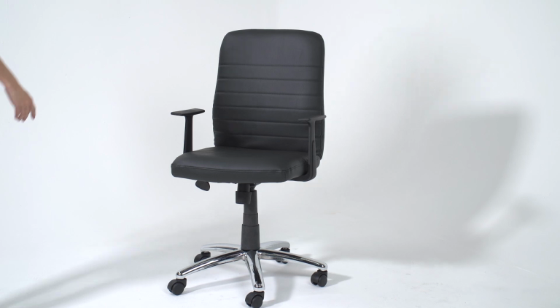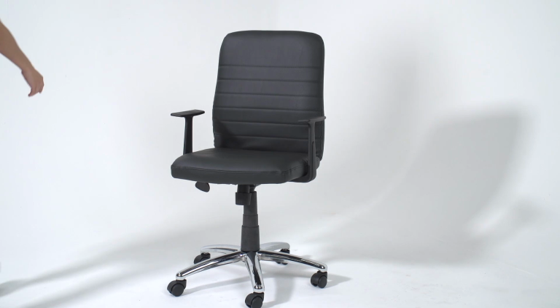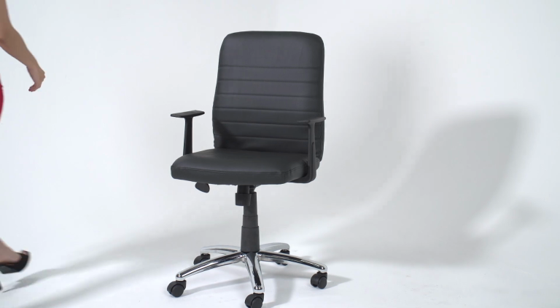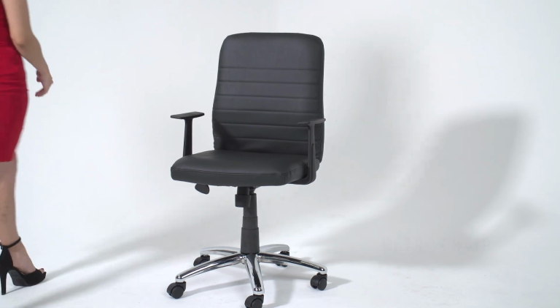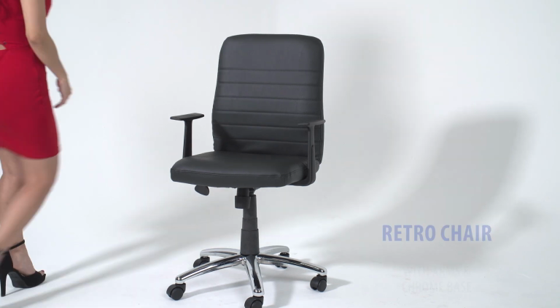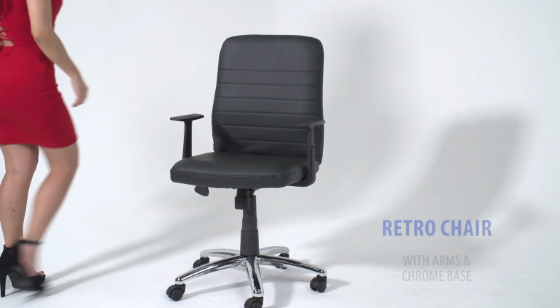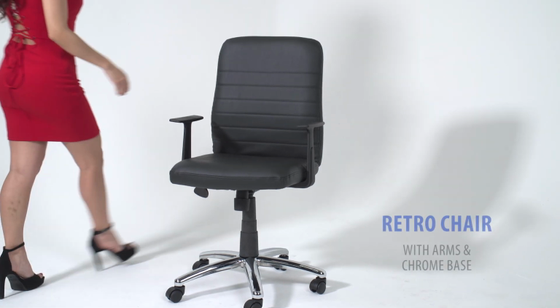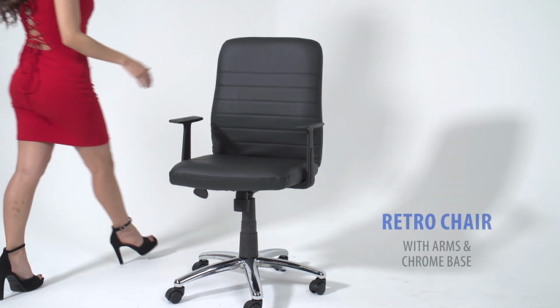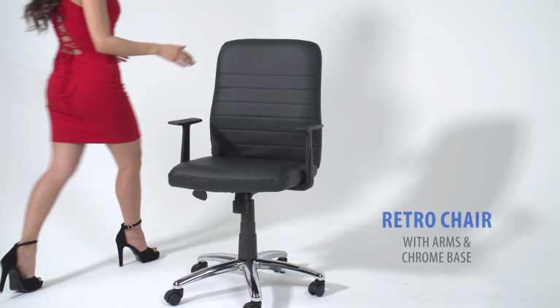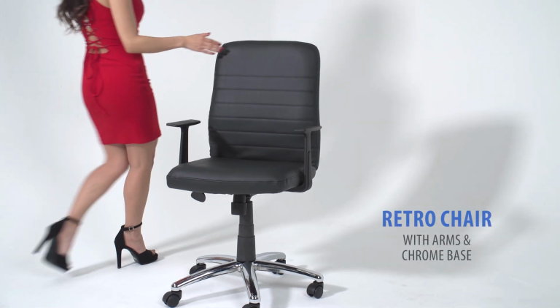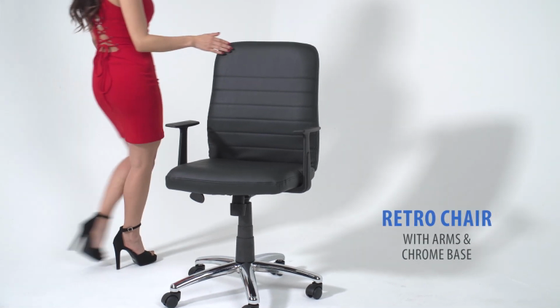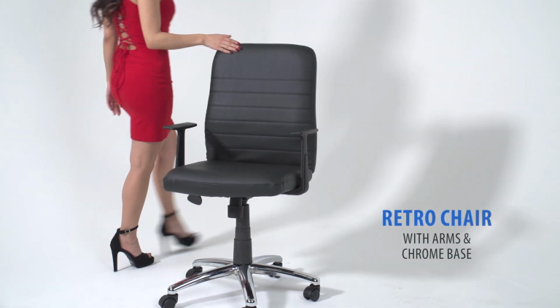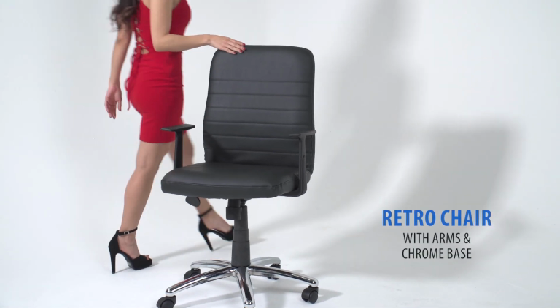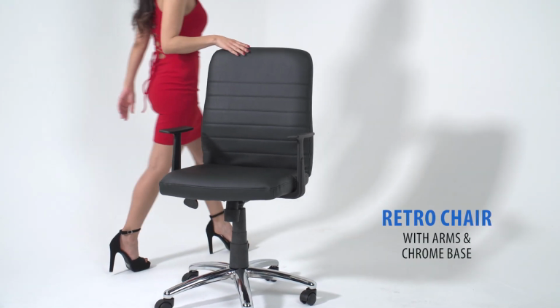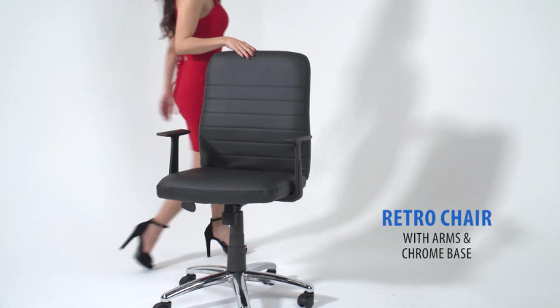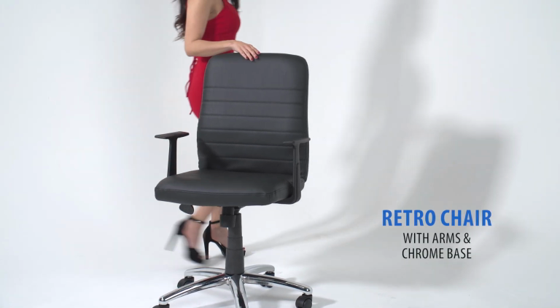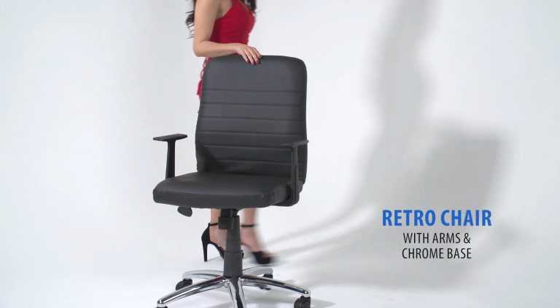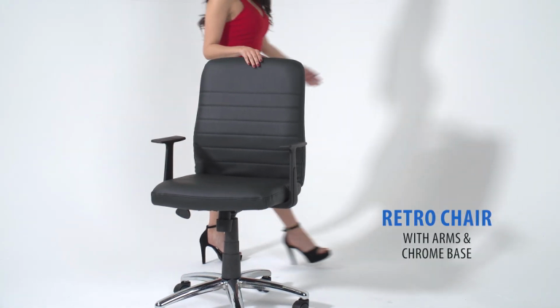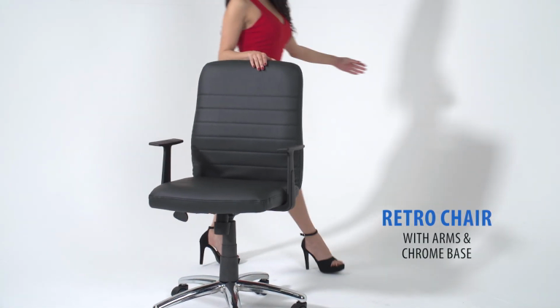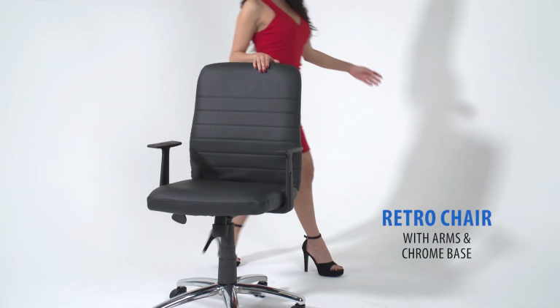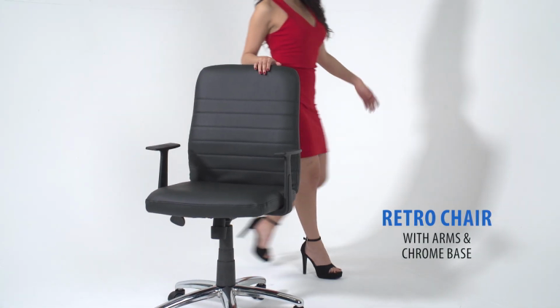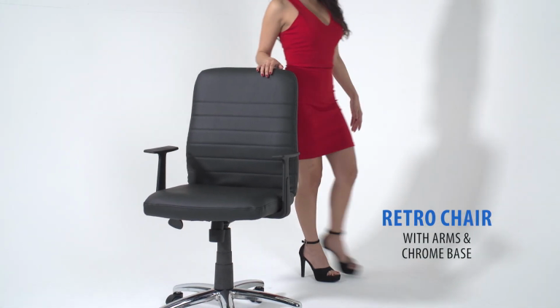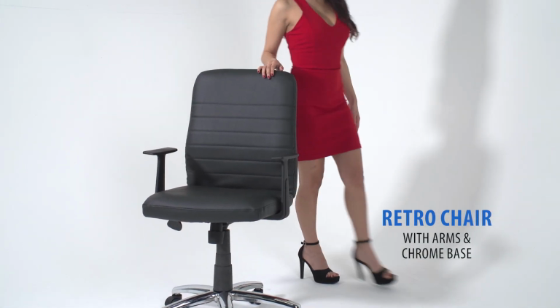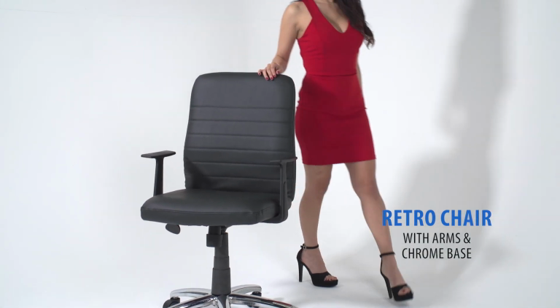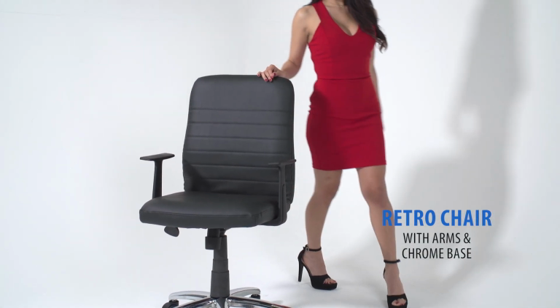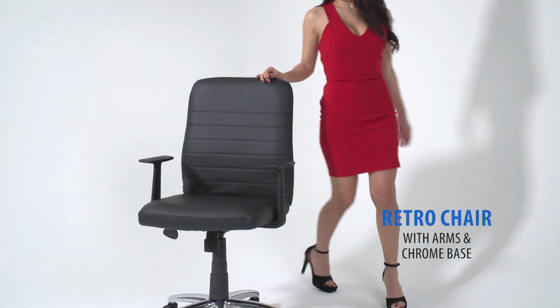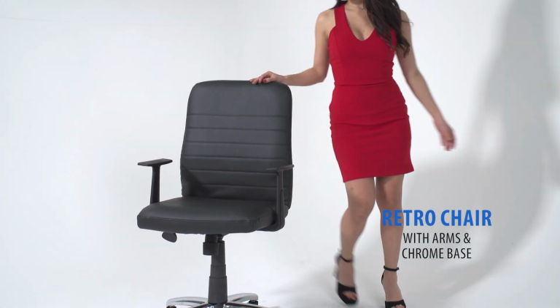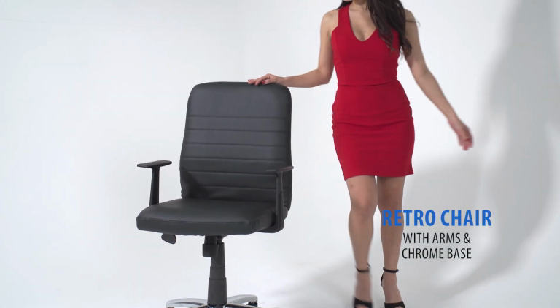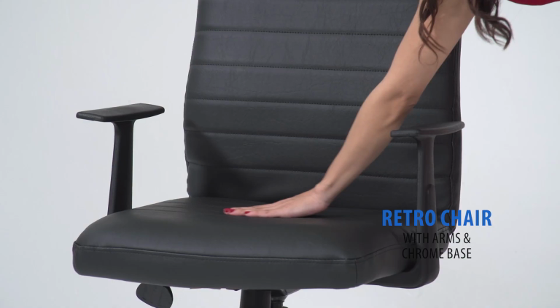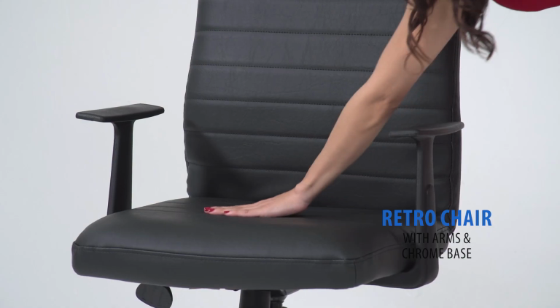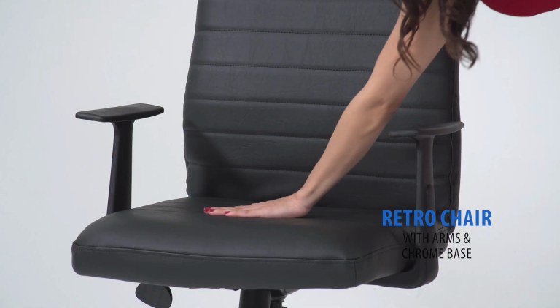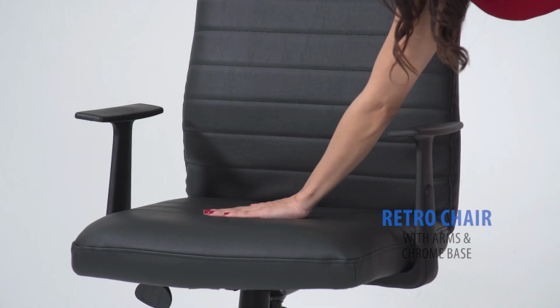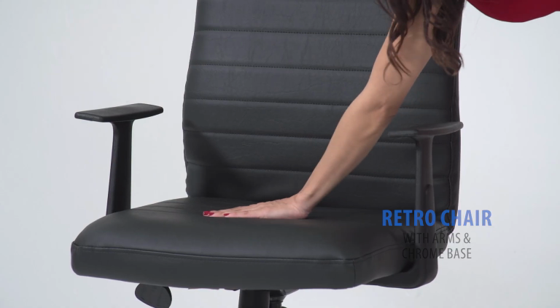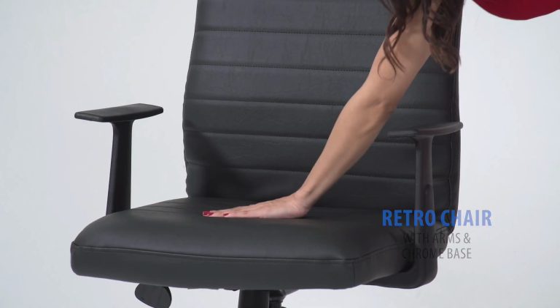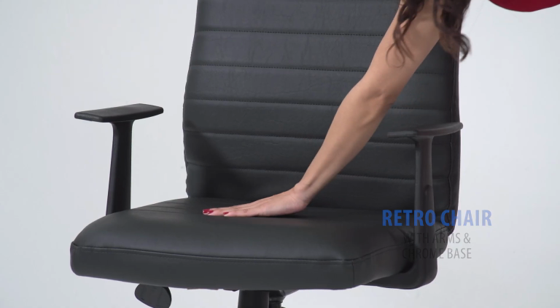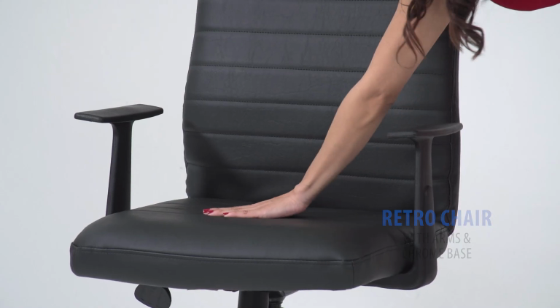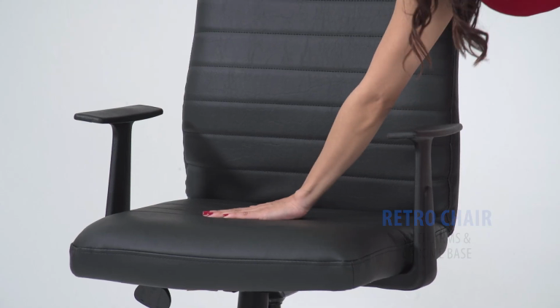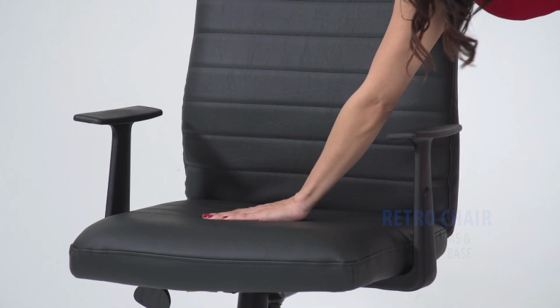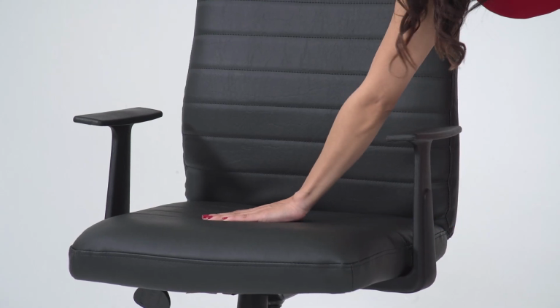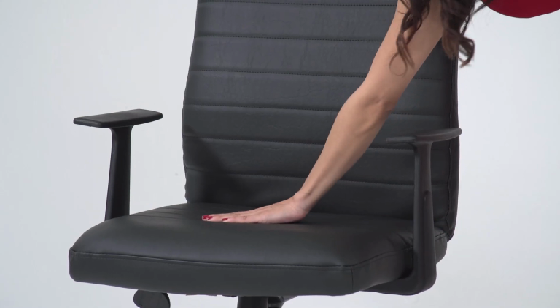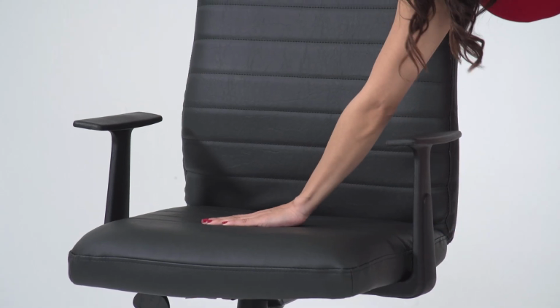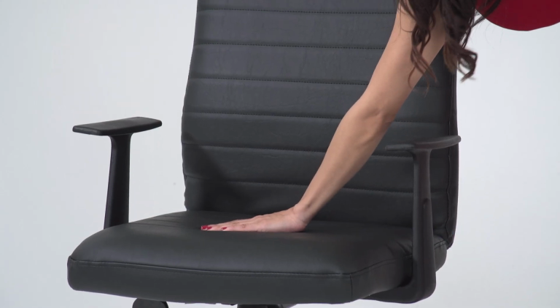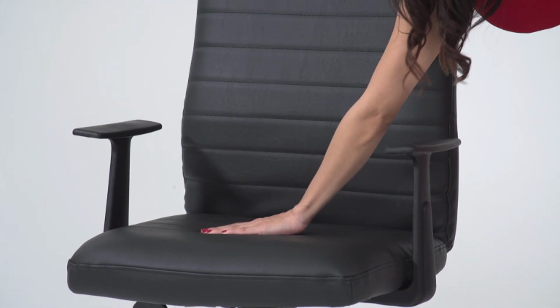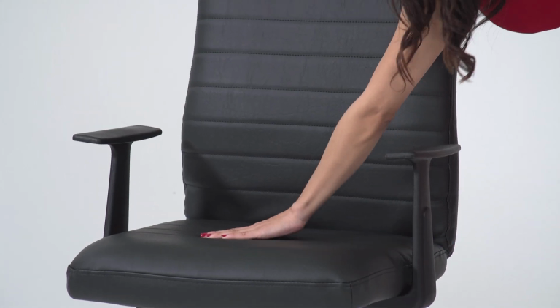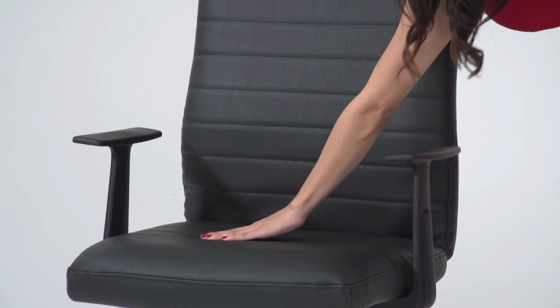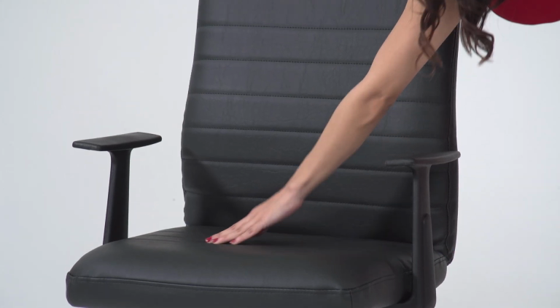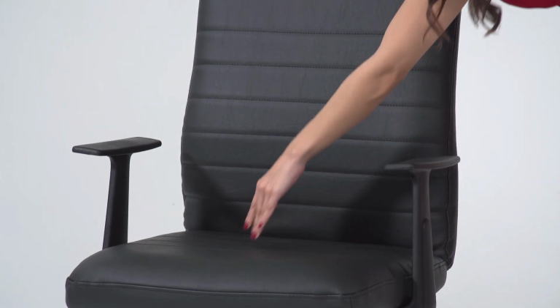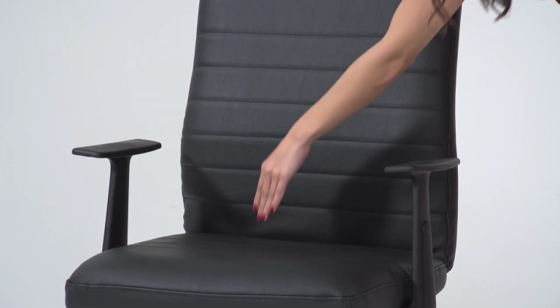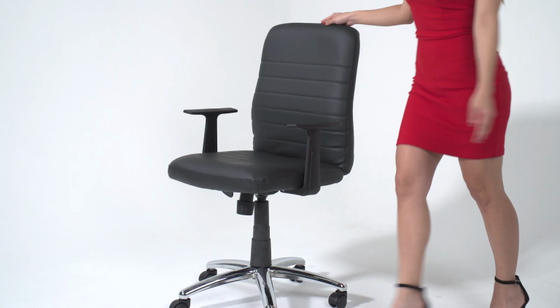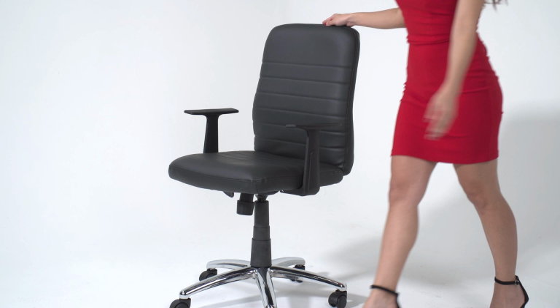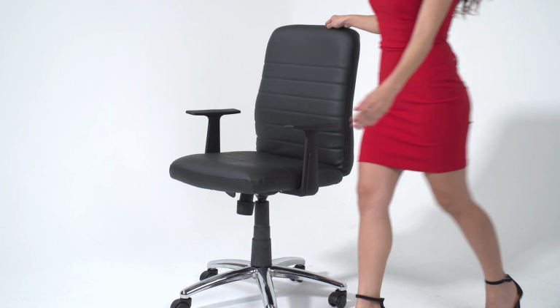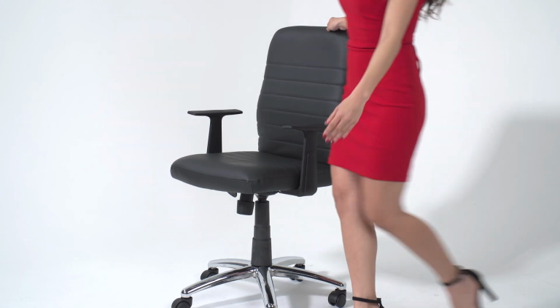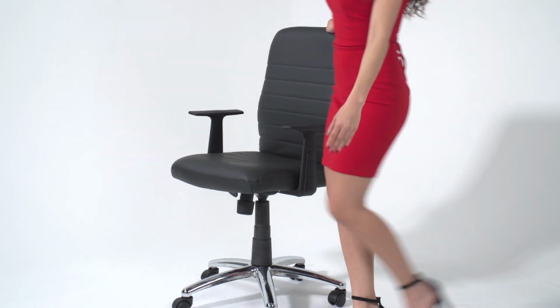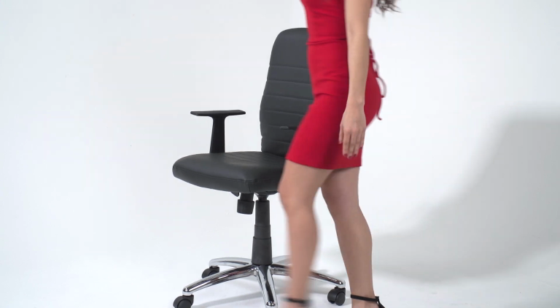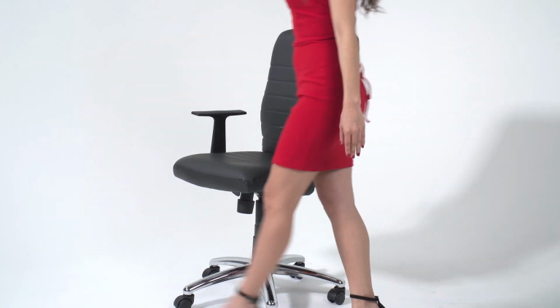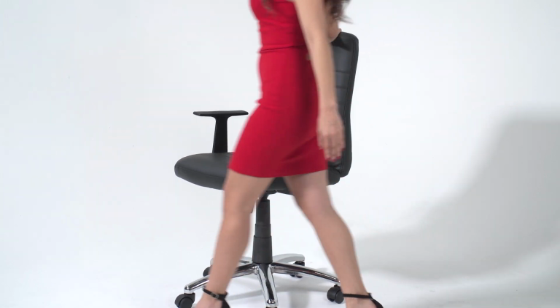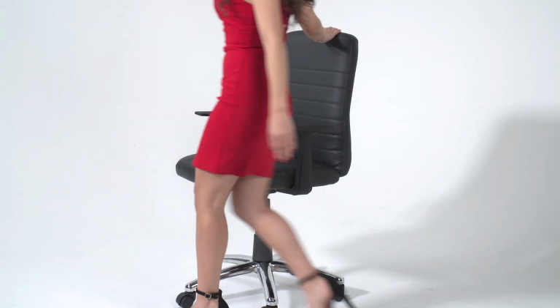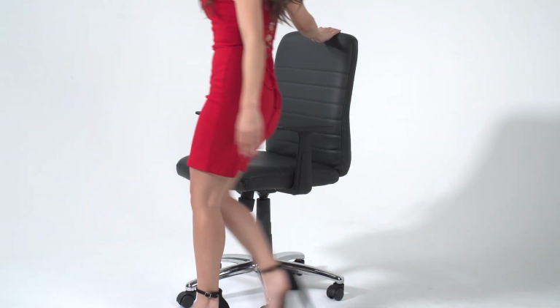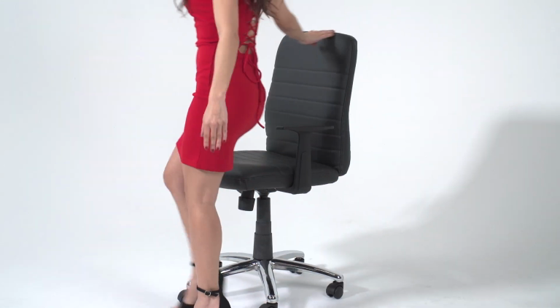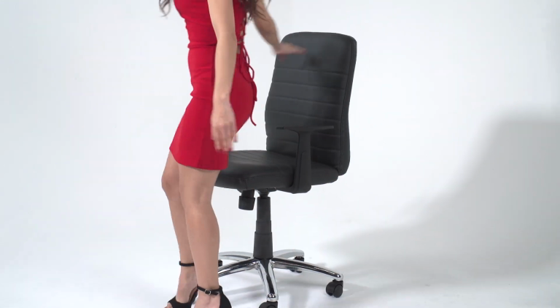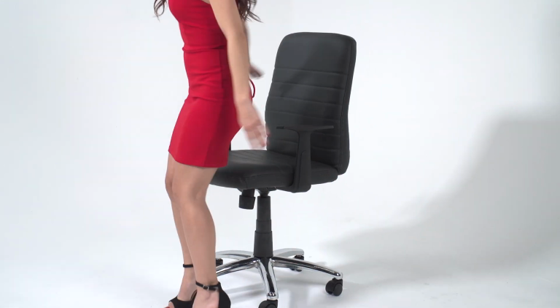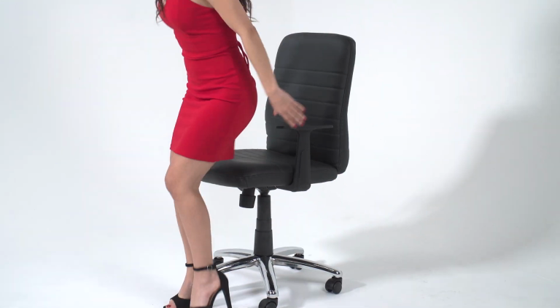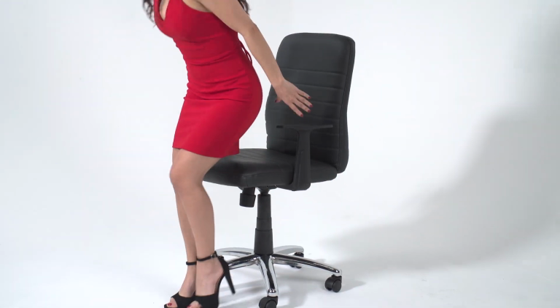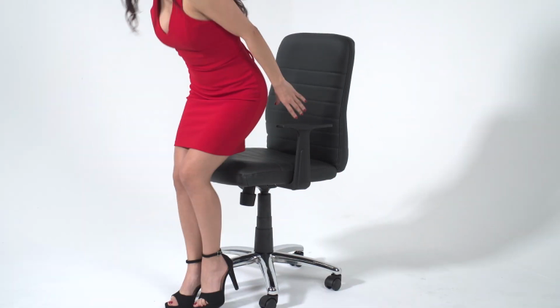This chair brings comfort and stability to any office environment. The chair comes with a tilt lock feature.